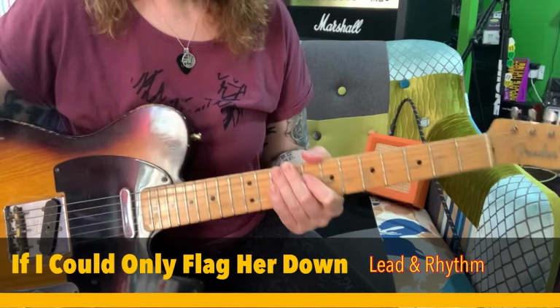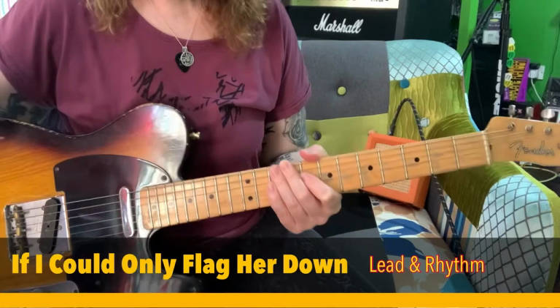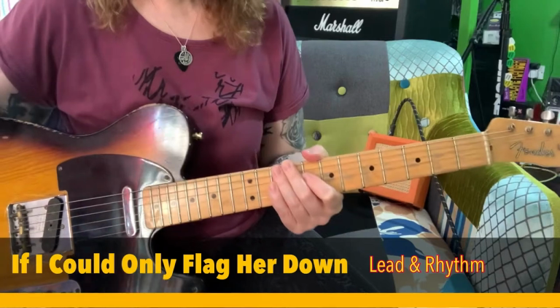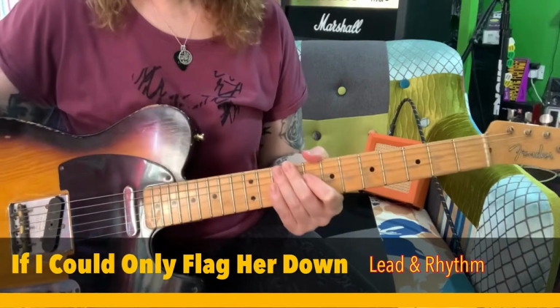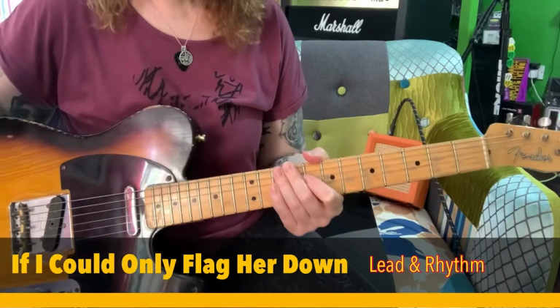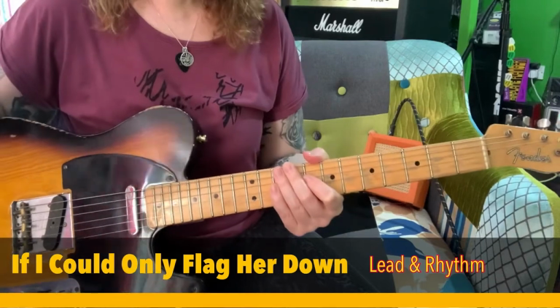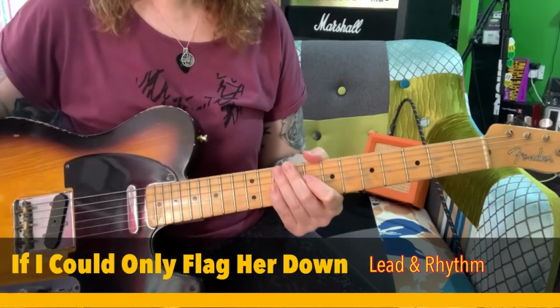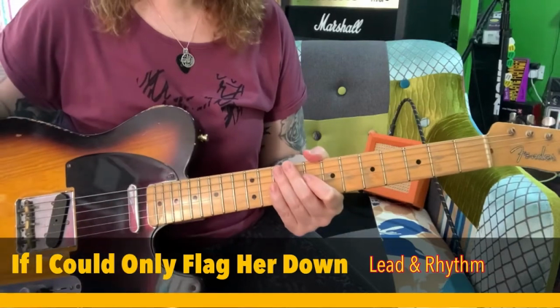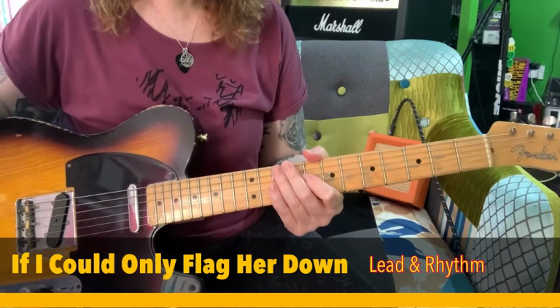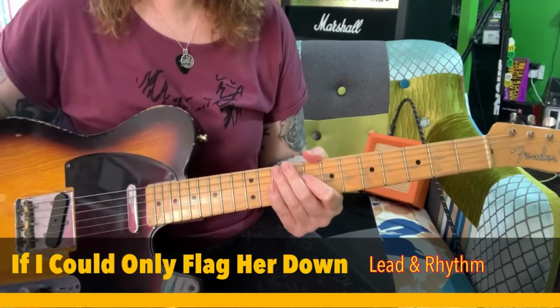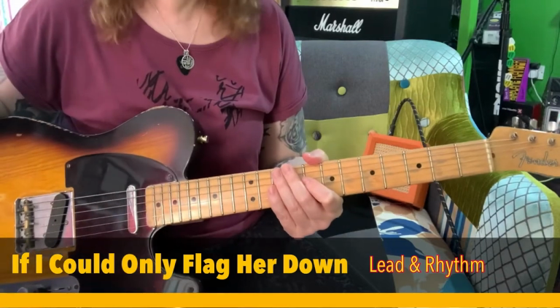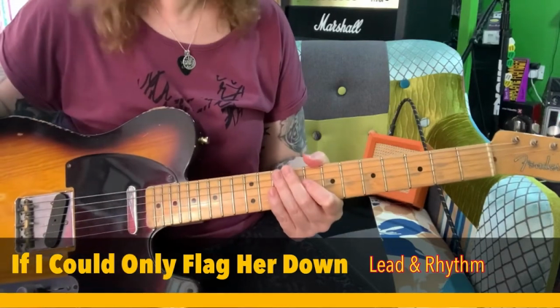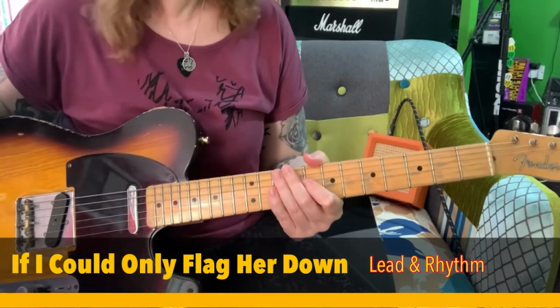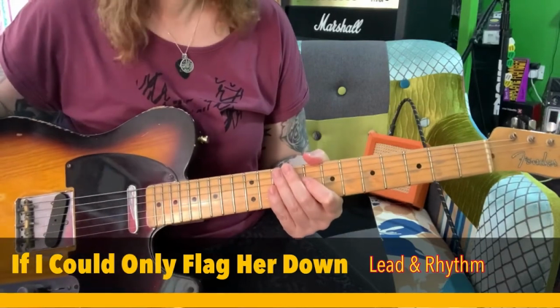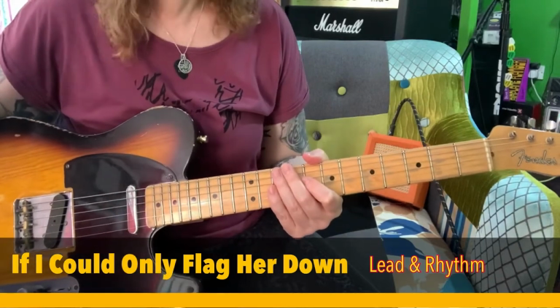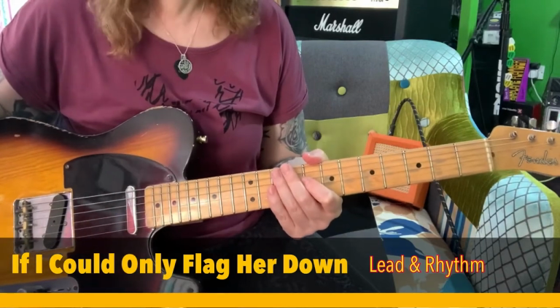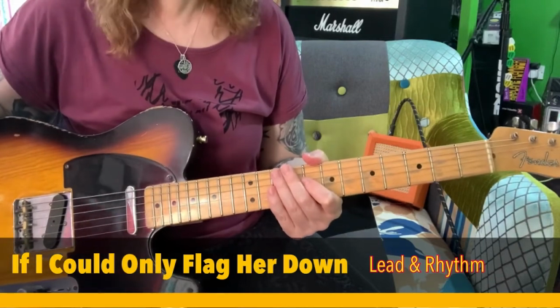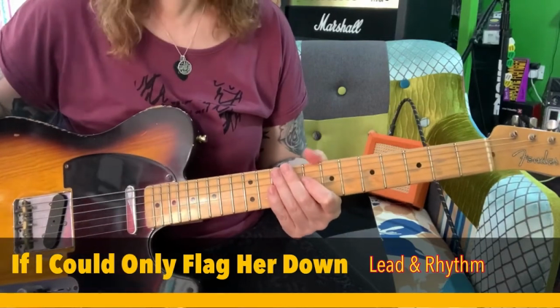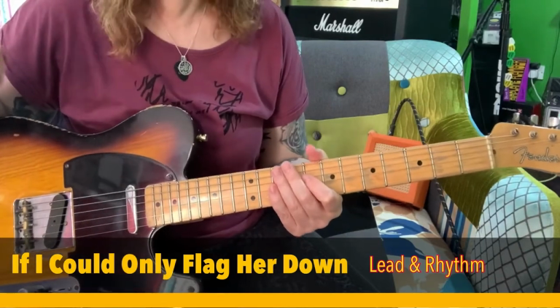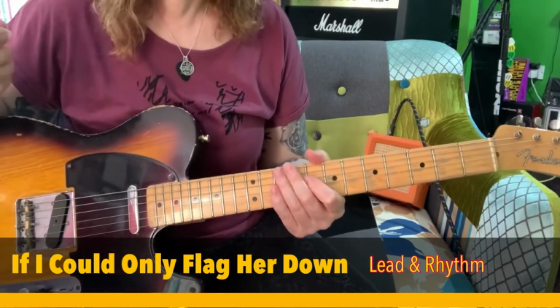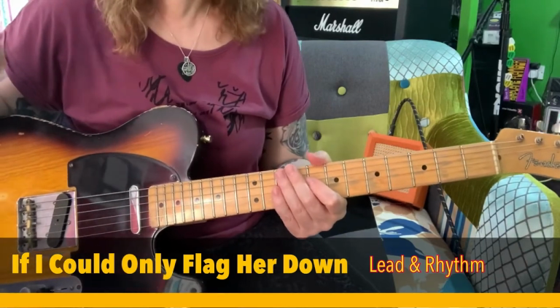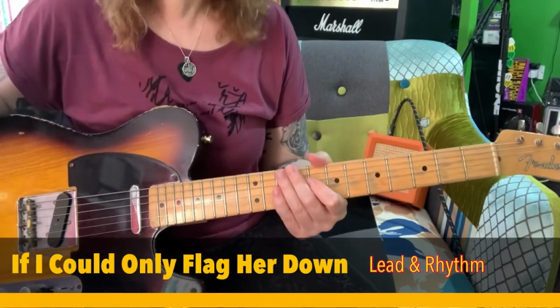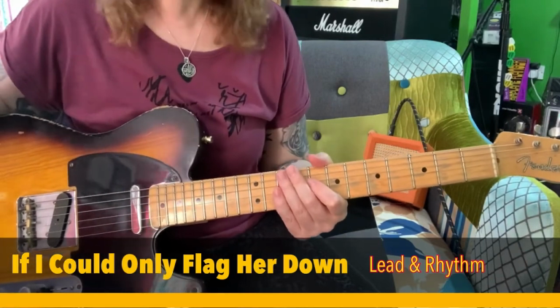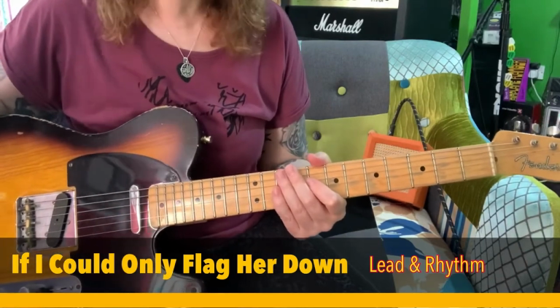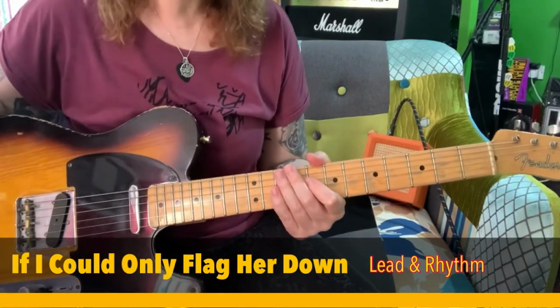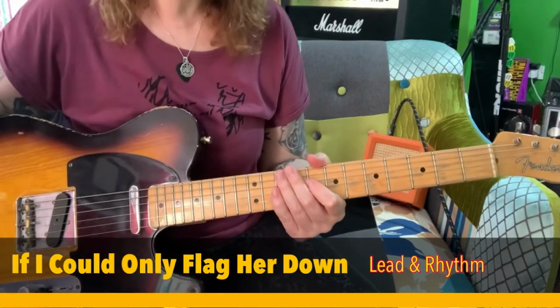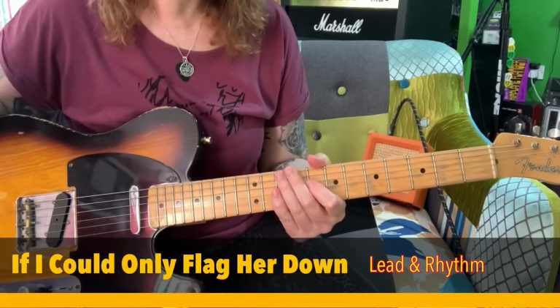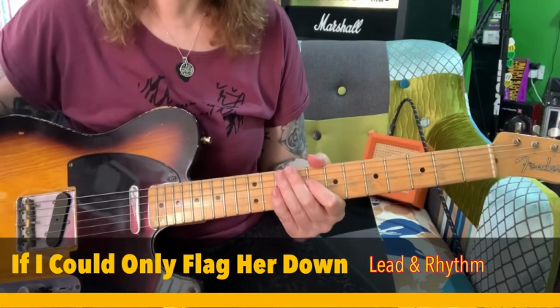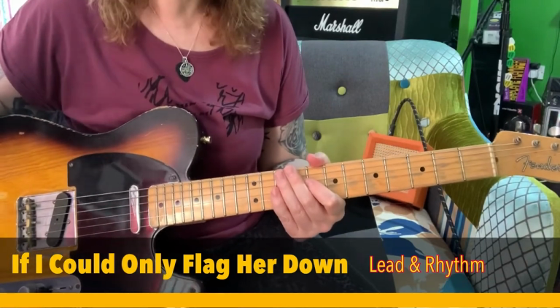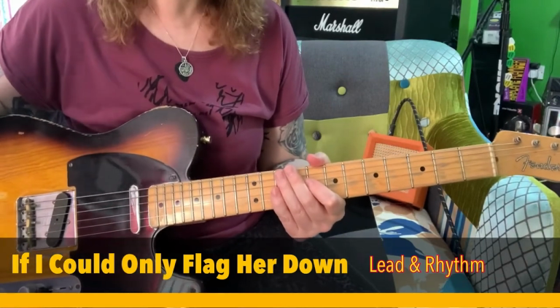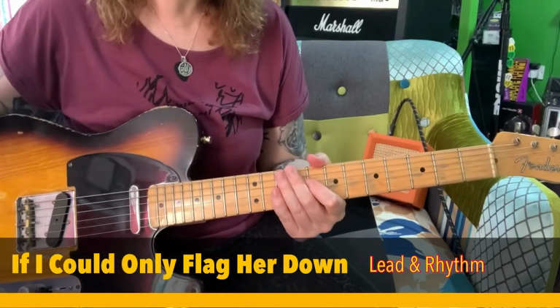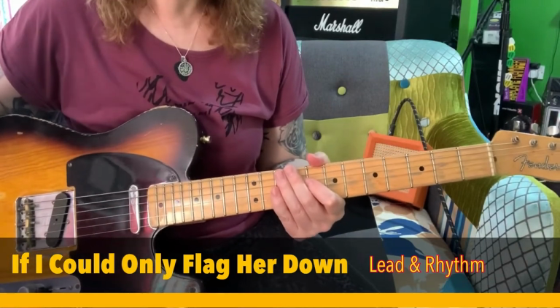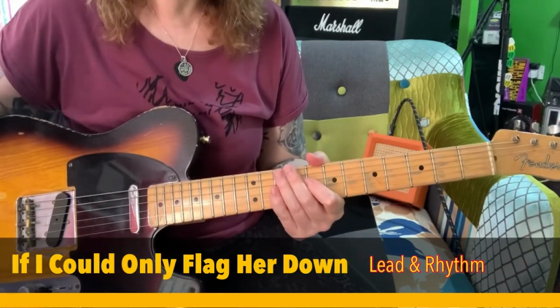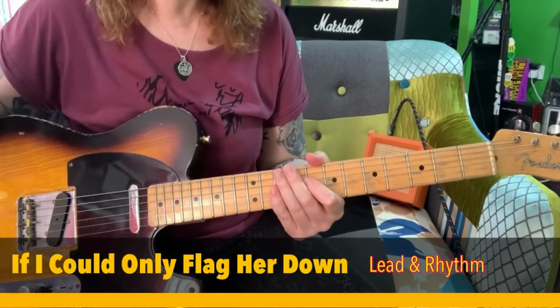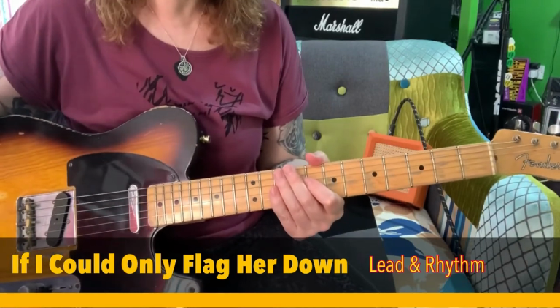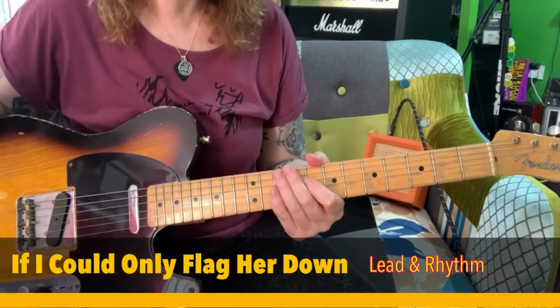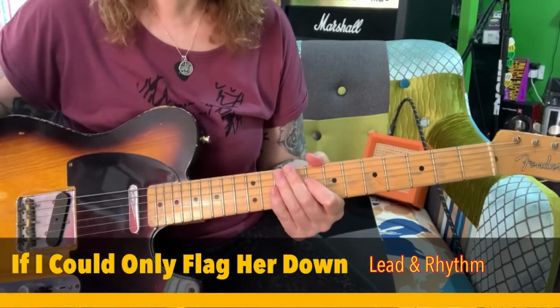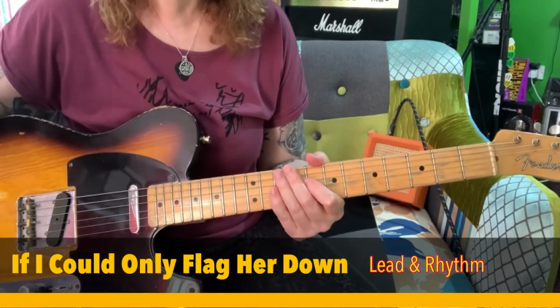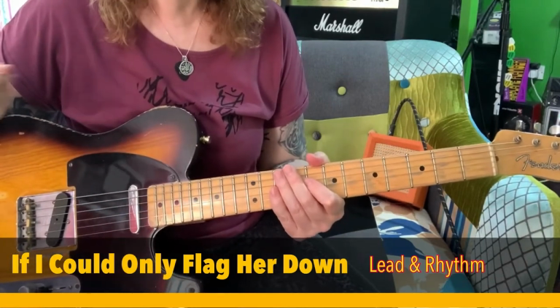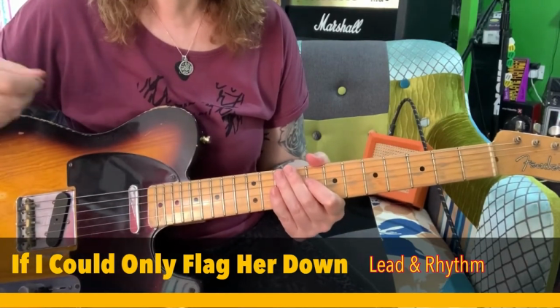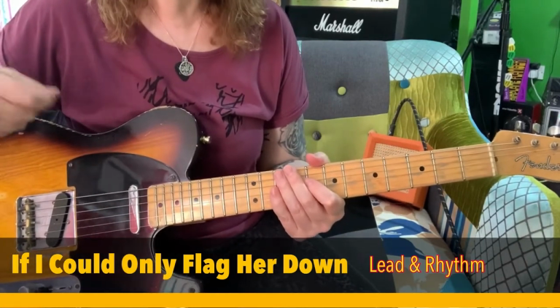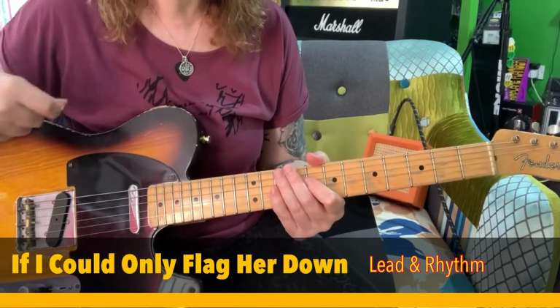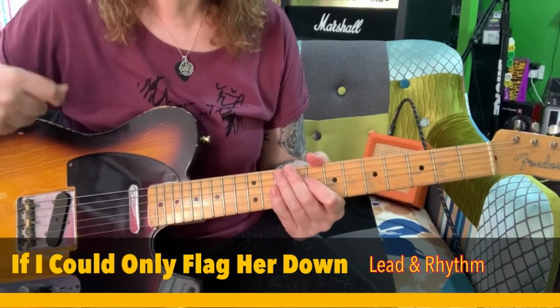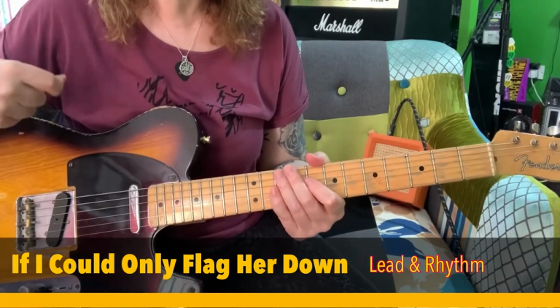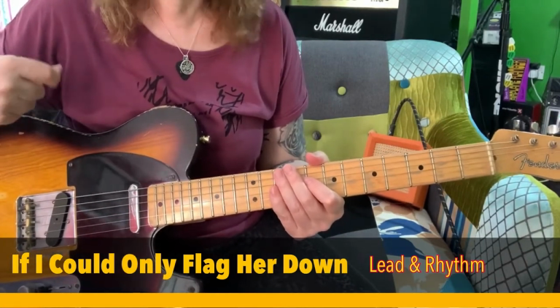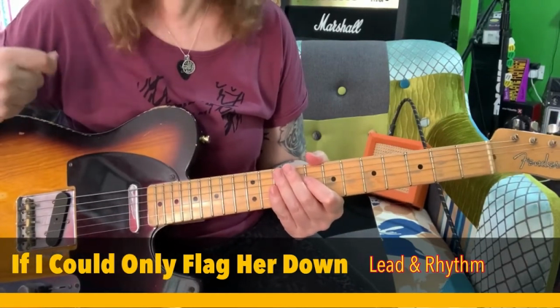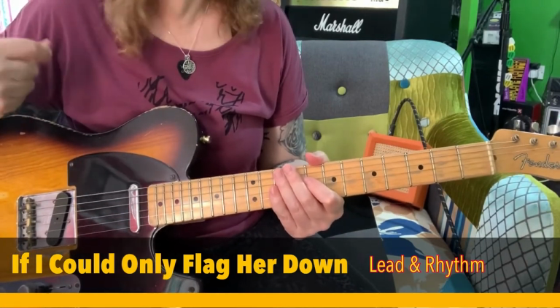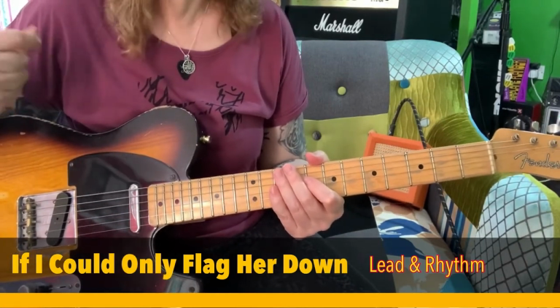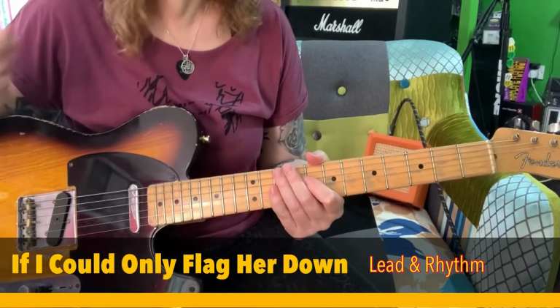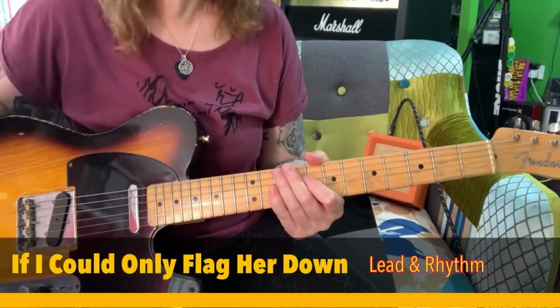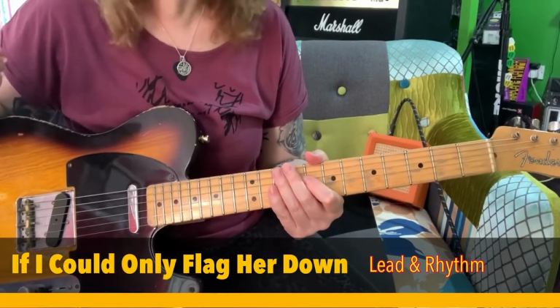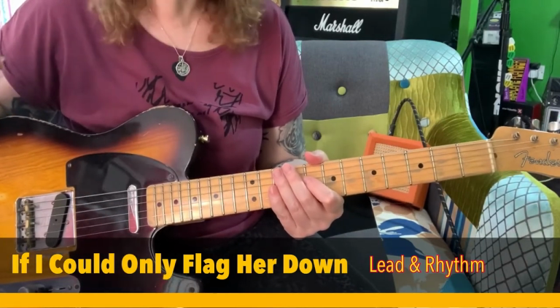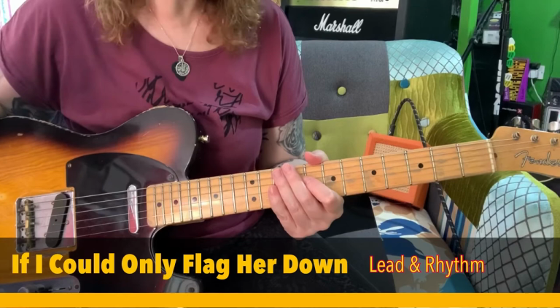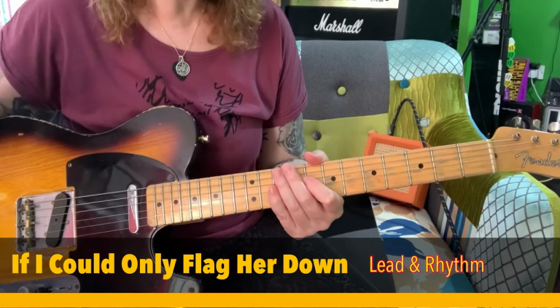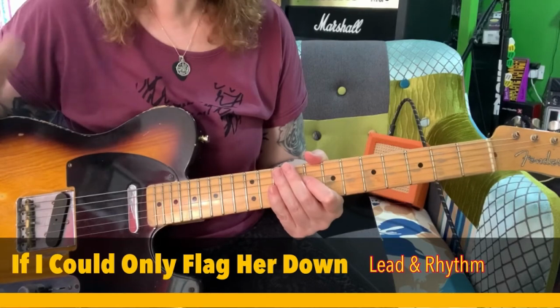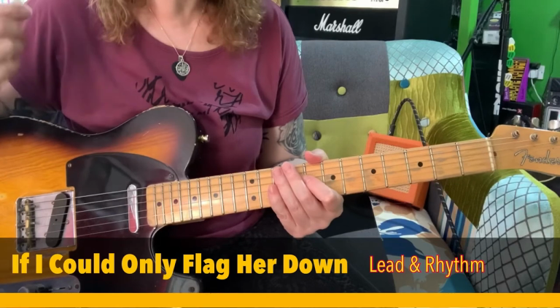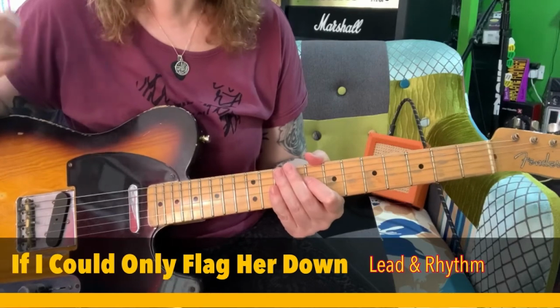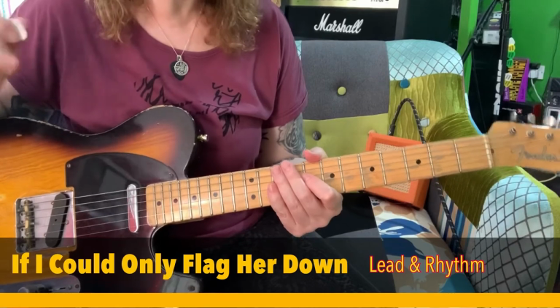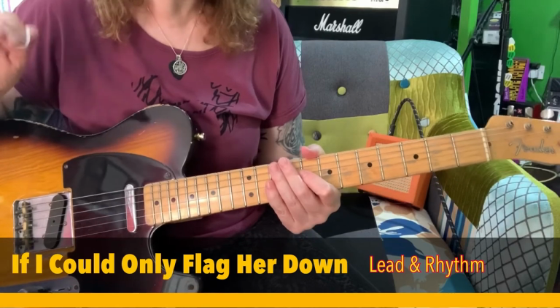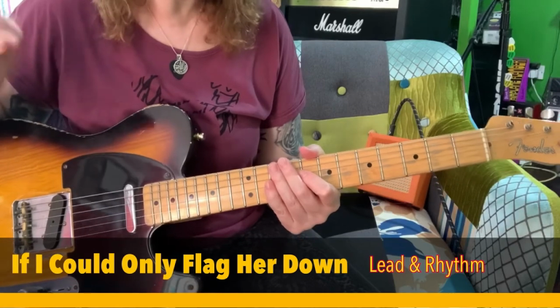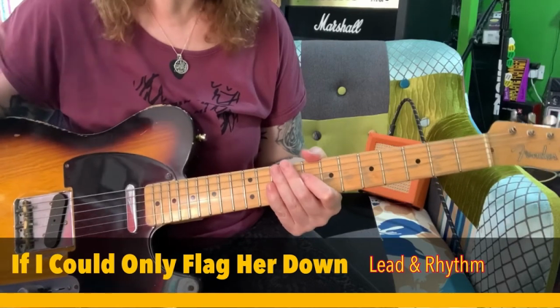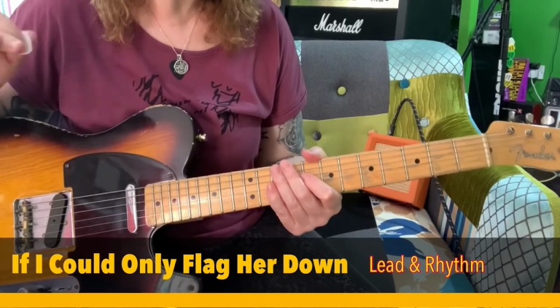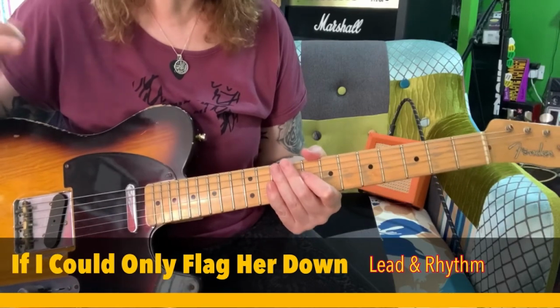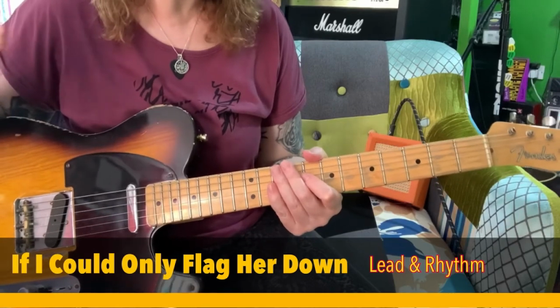I'm going to have a look at ZZ Top's 'If I Could Only Flag Her Down.' It's in the key of B and it's like a blues shuffle.